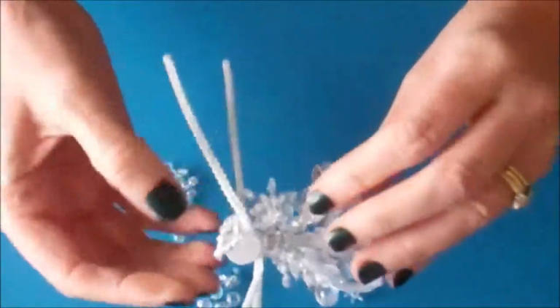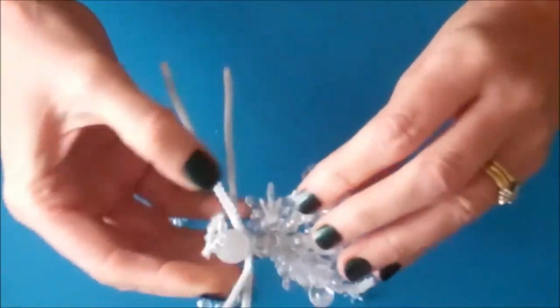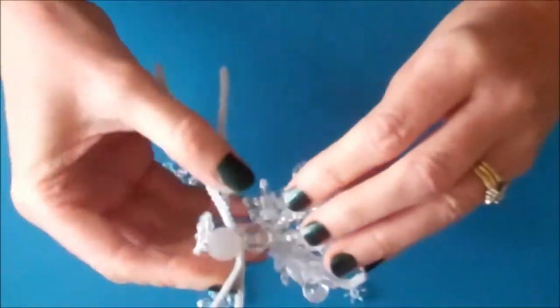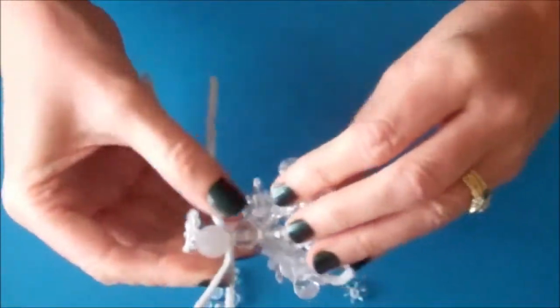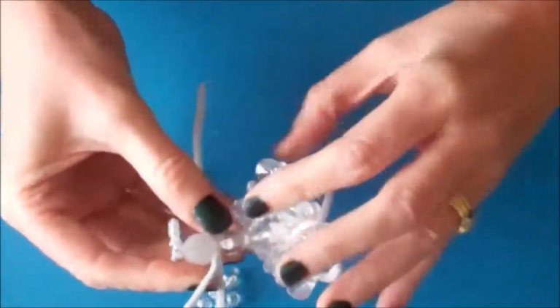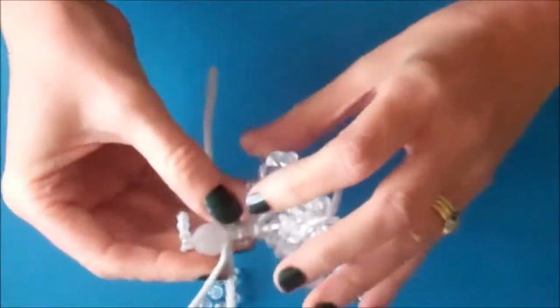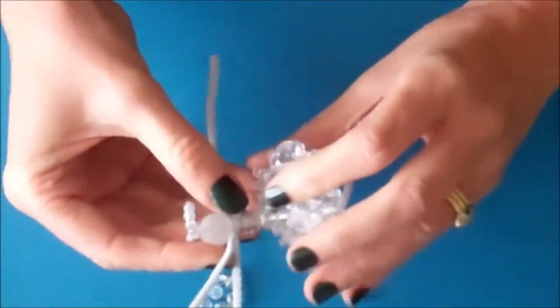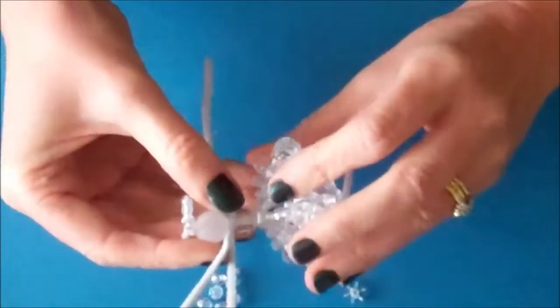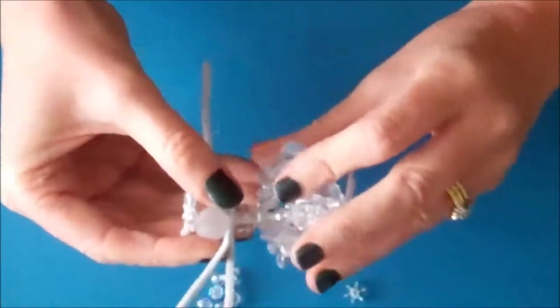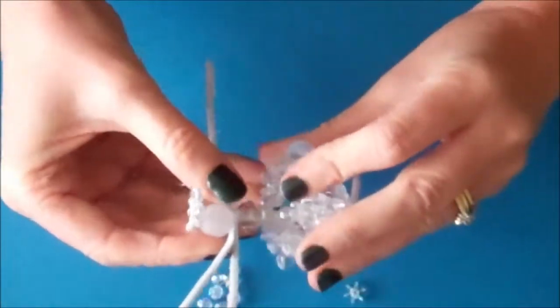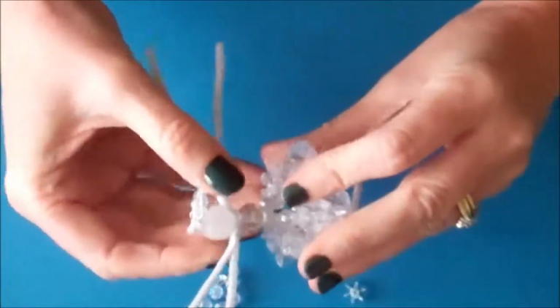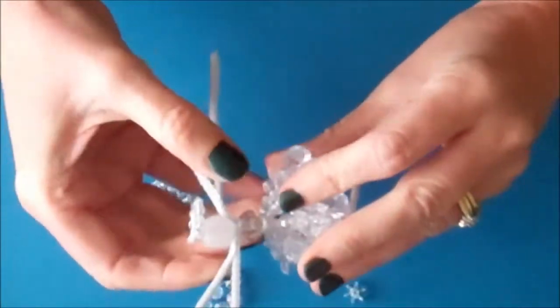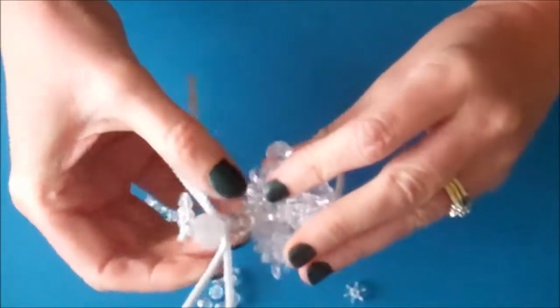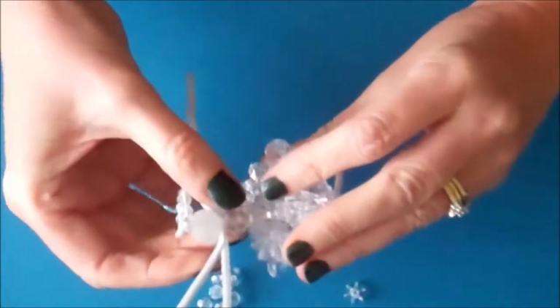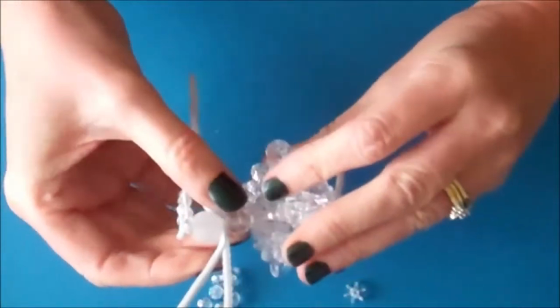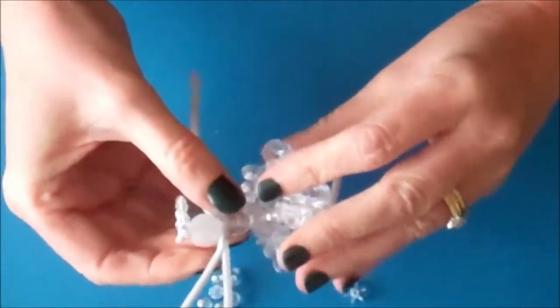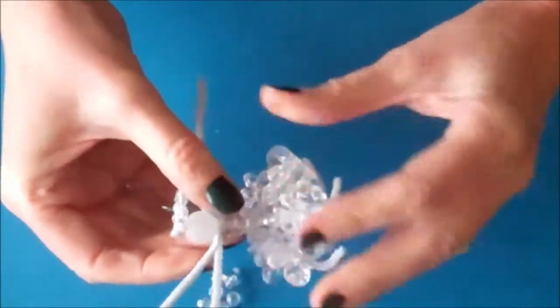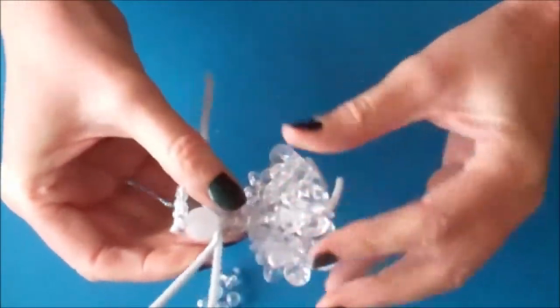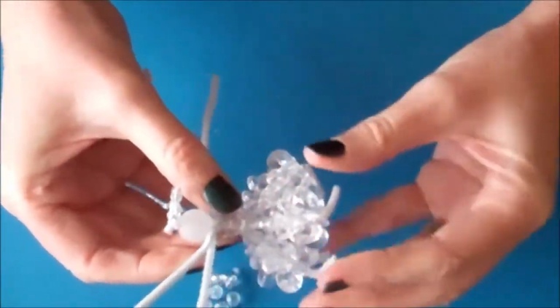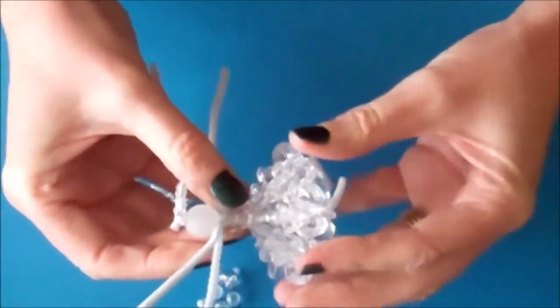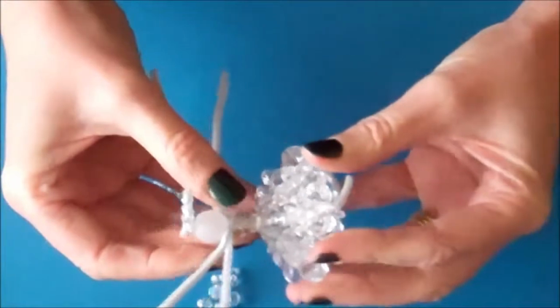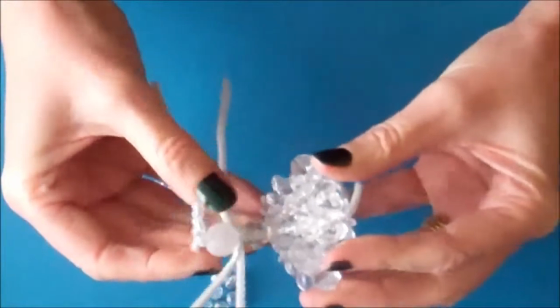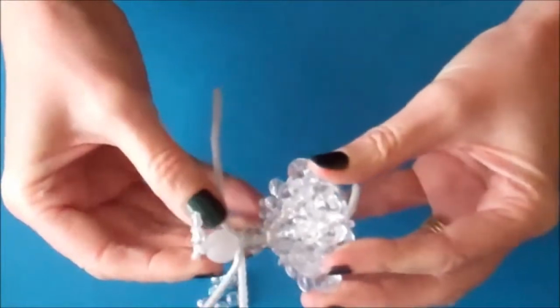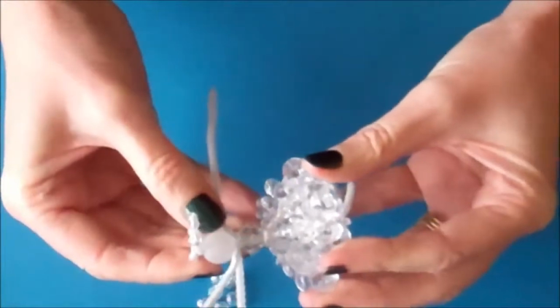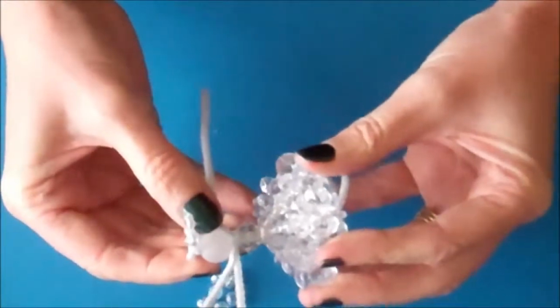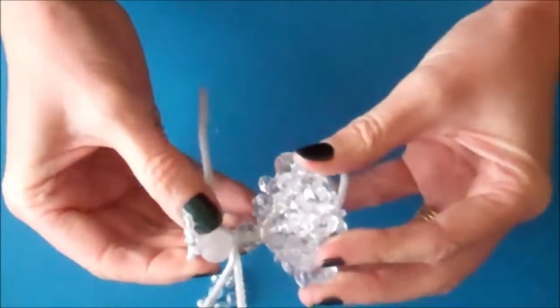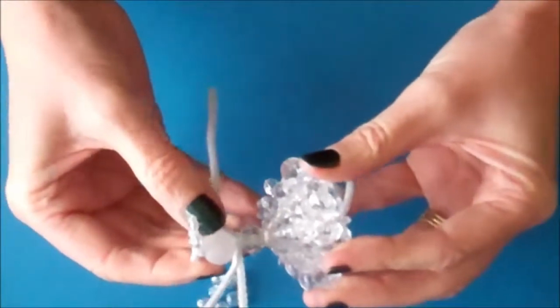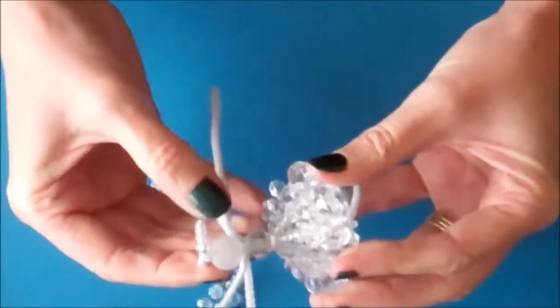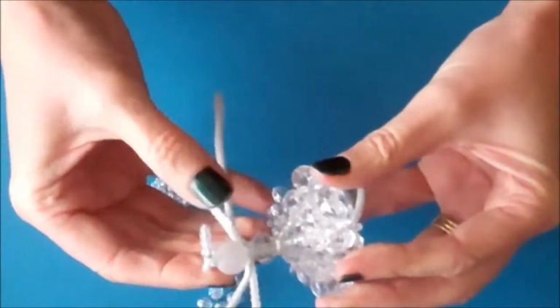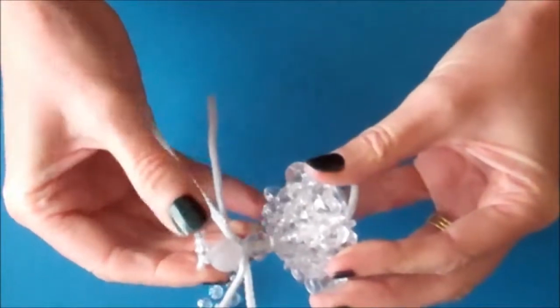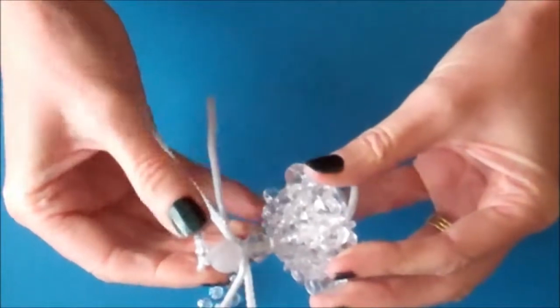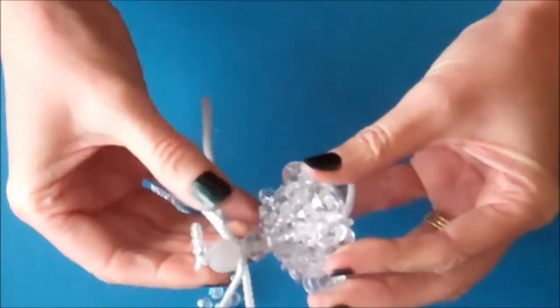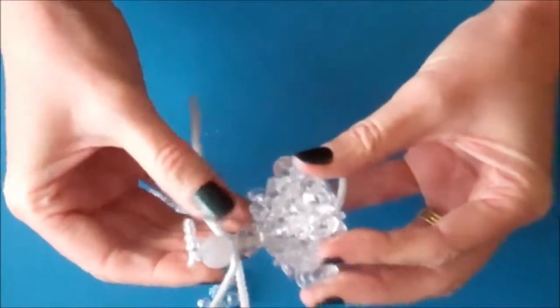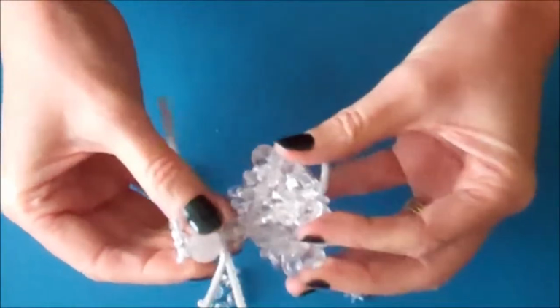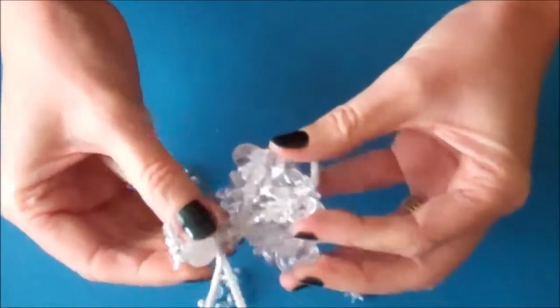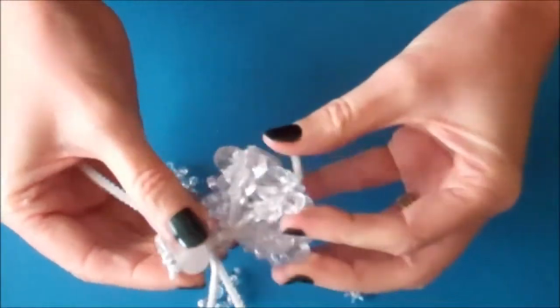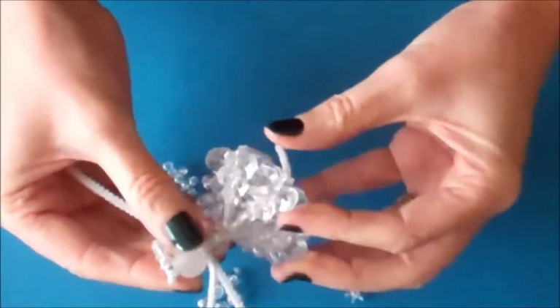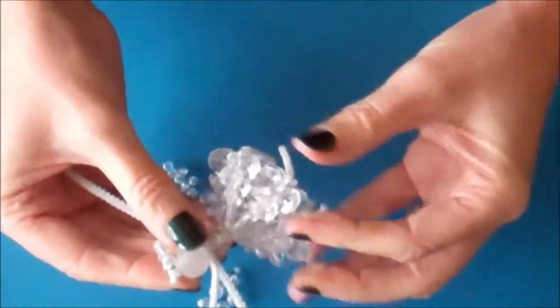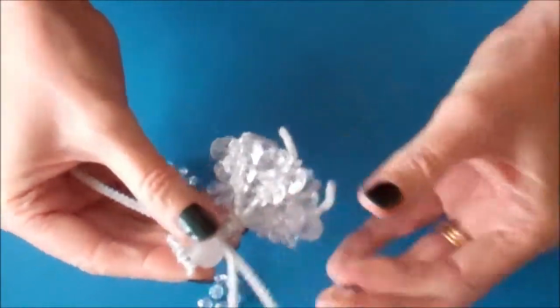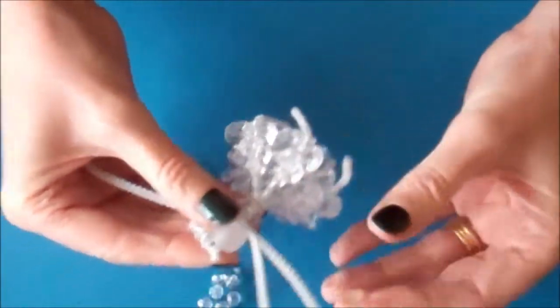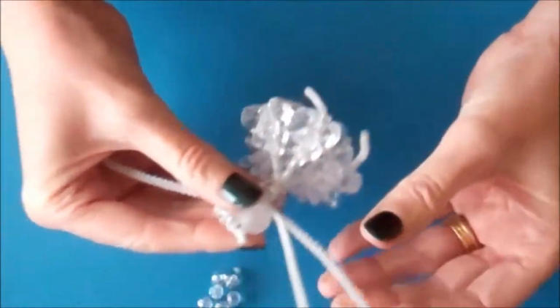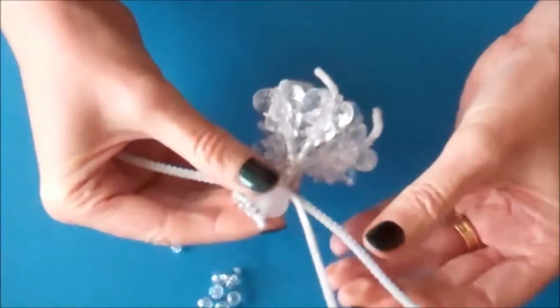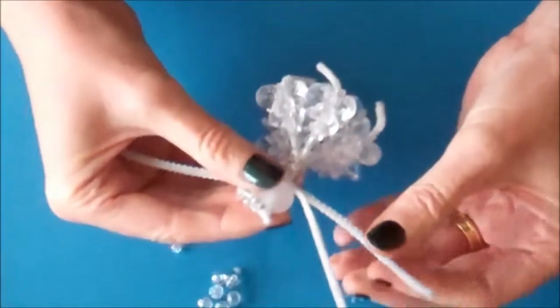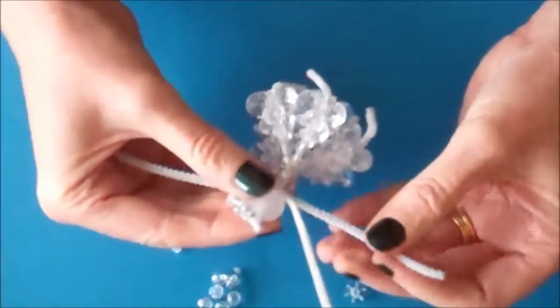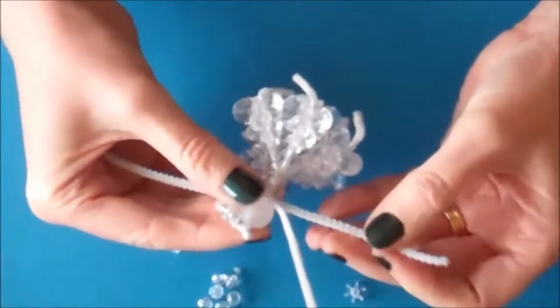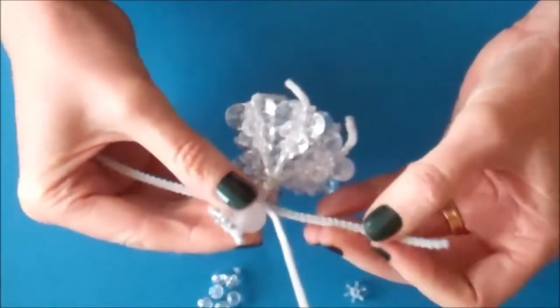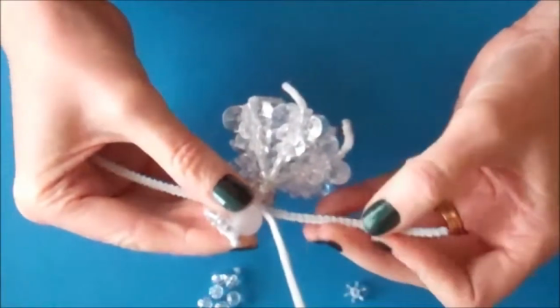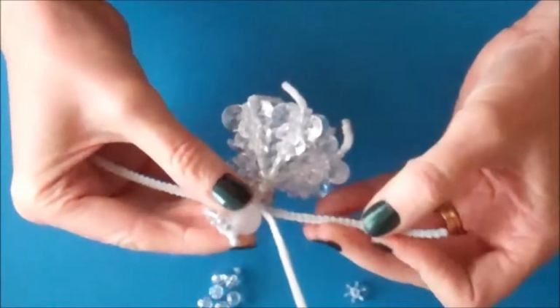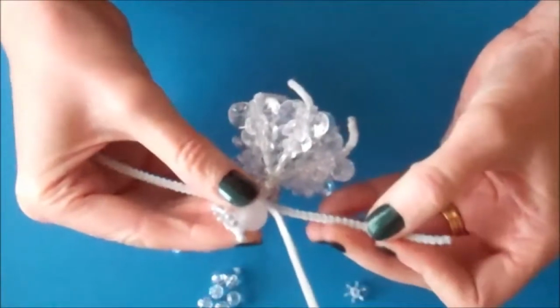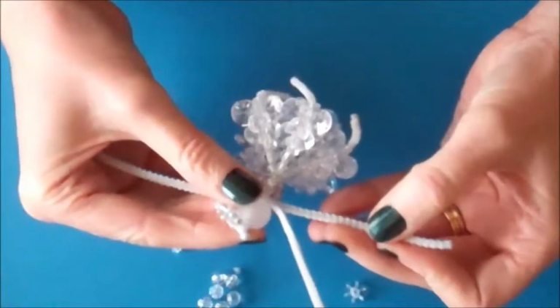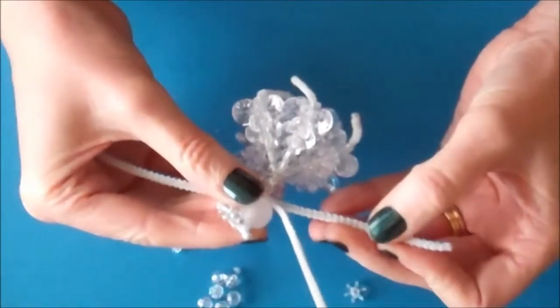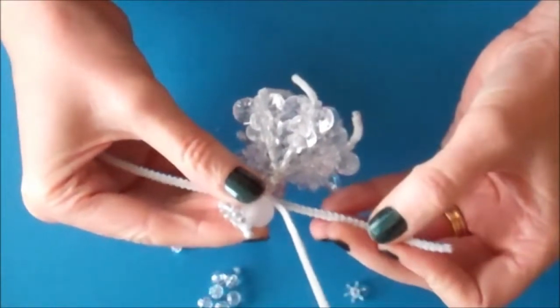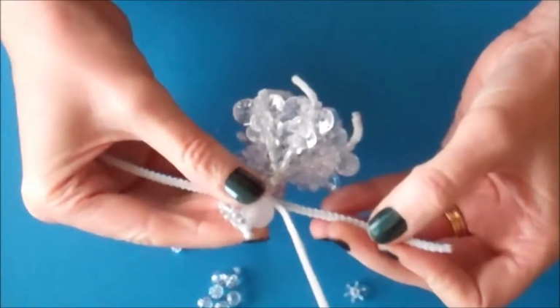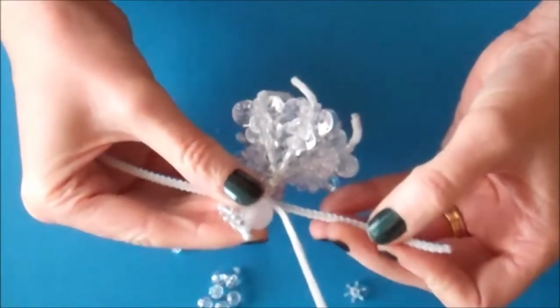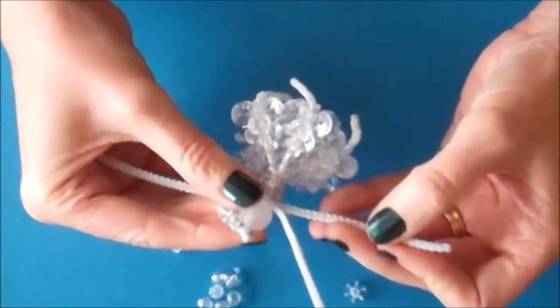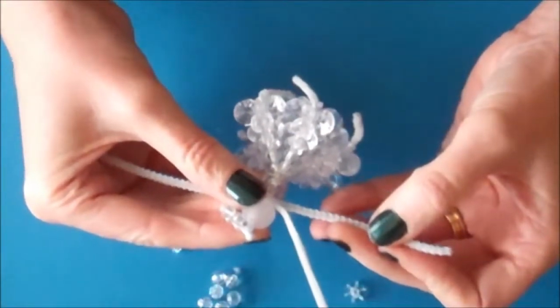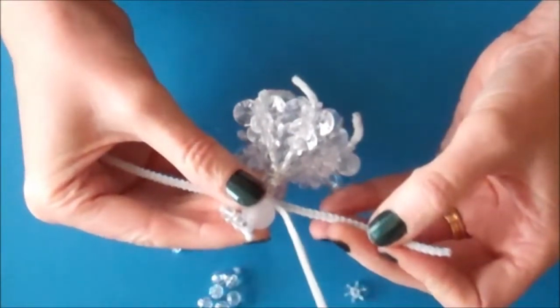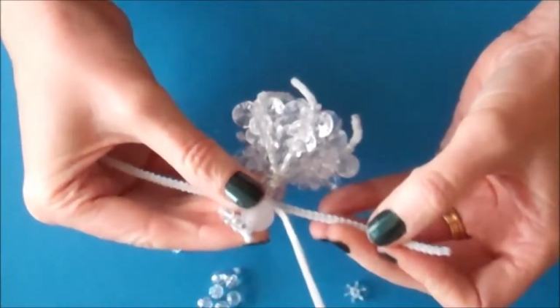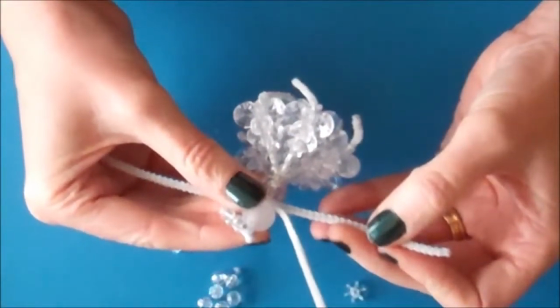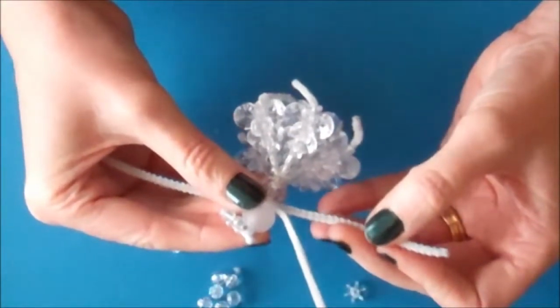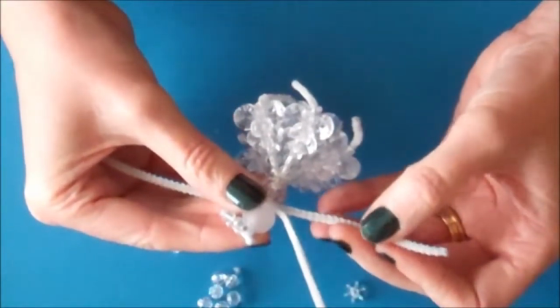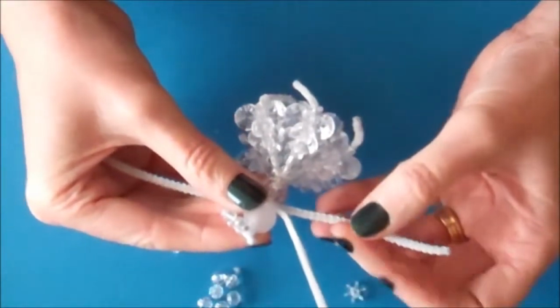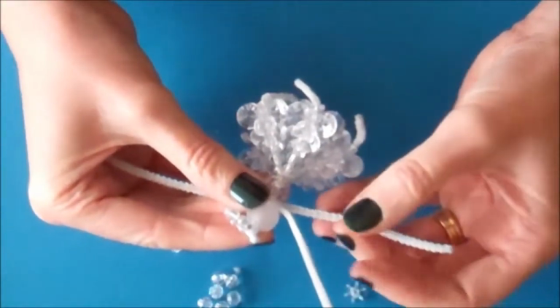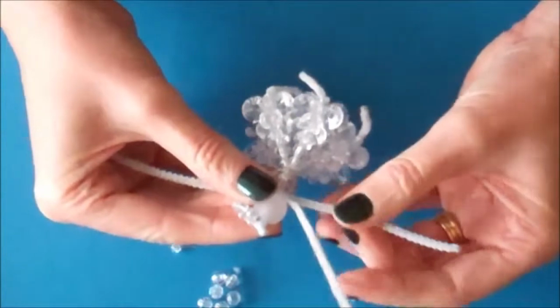We've now made the body, the skirt, the head and the halo. The next thing we're going to make are the wings.